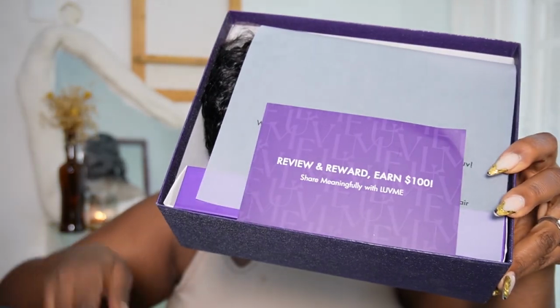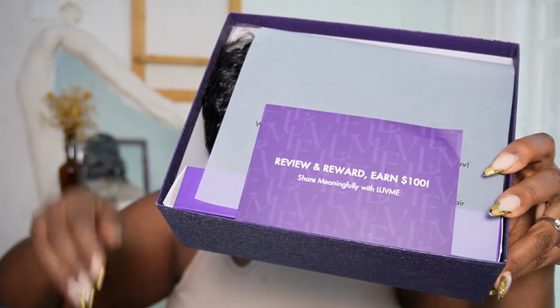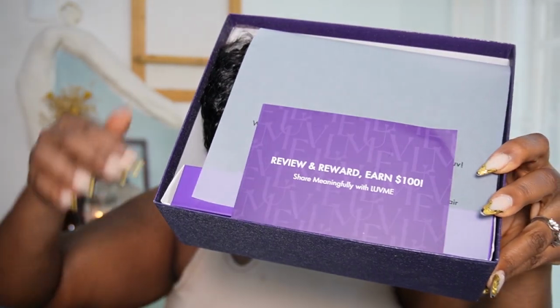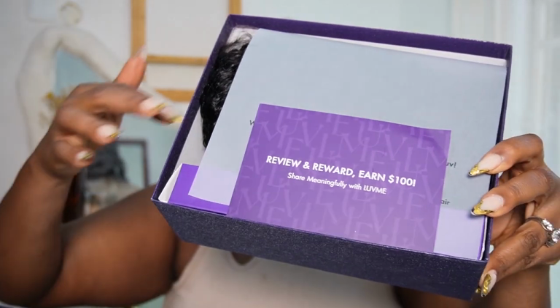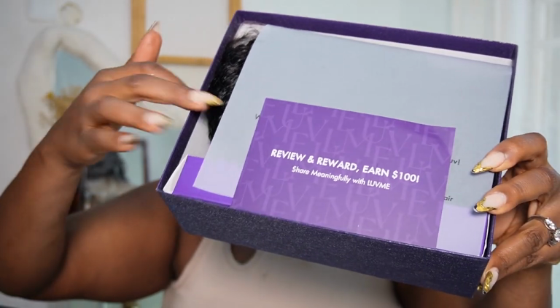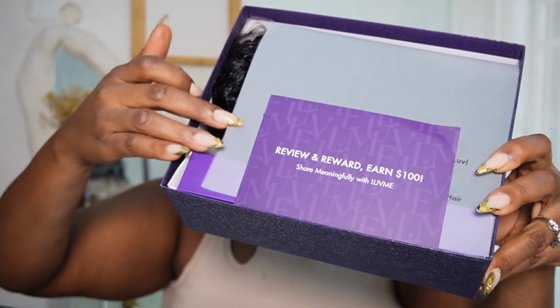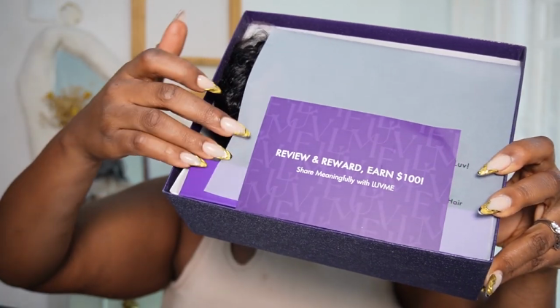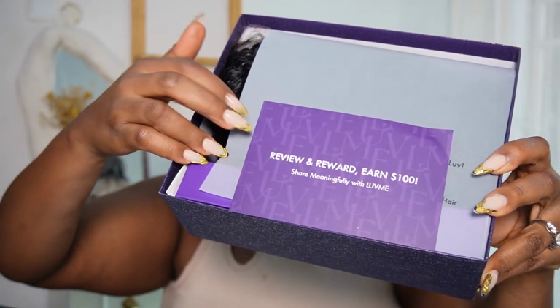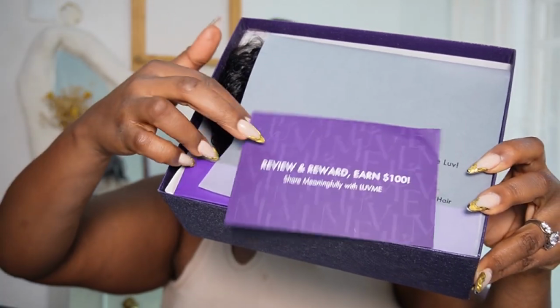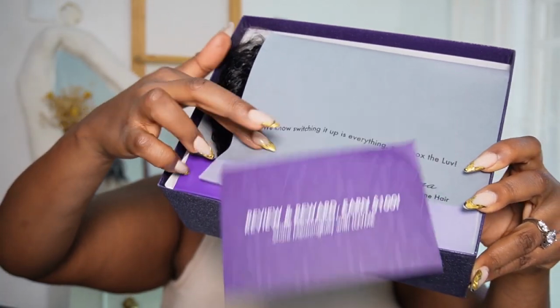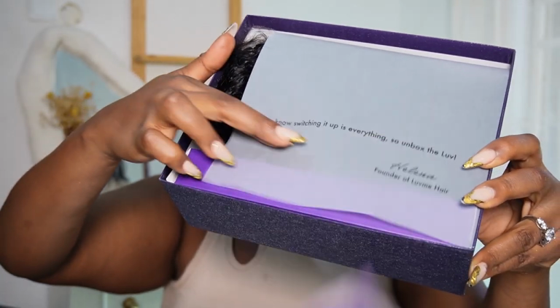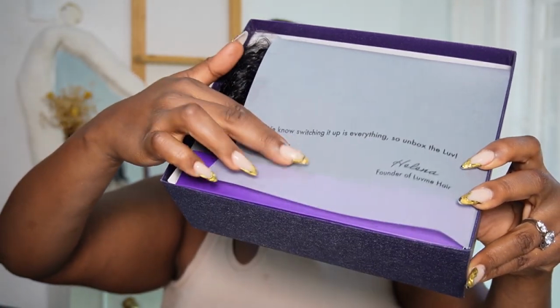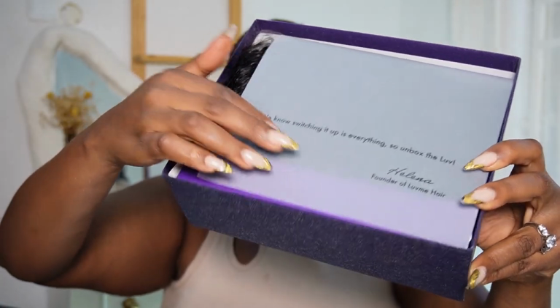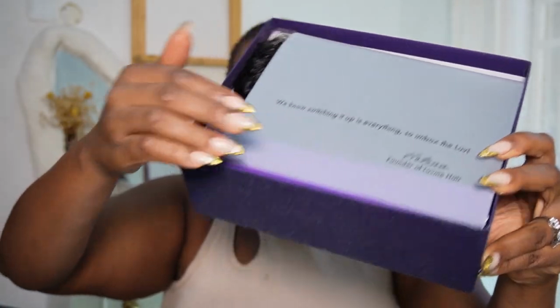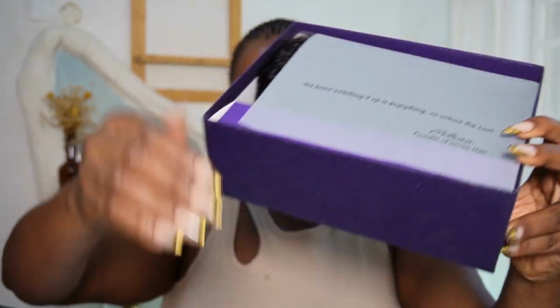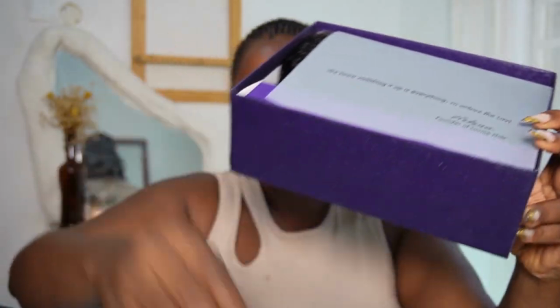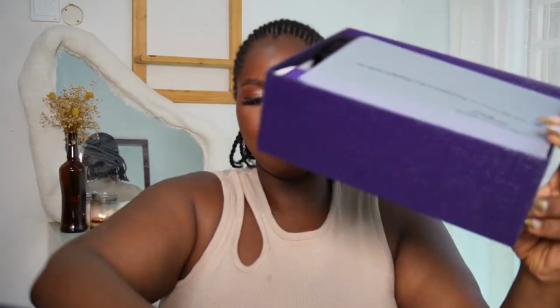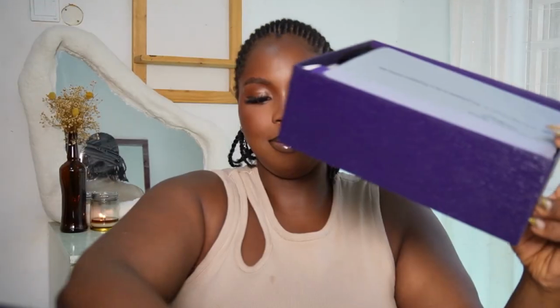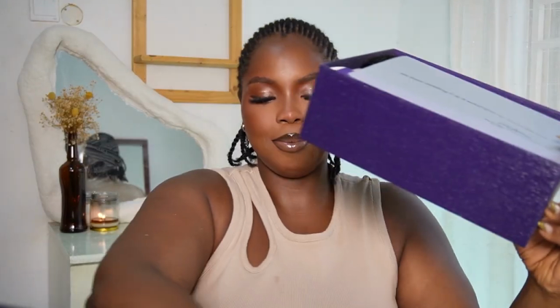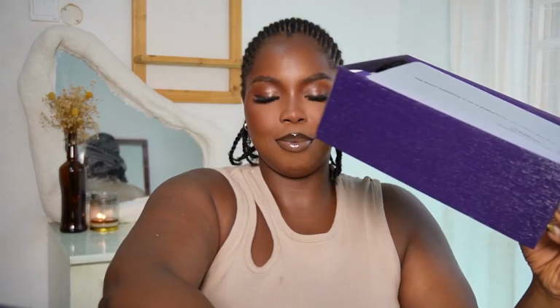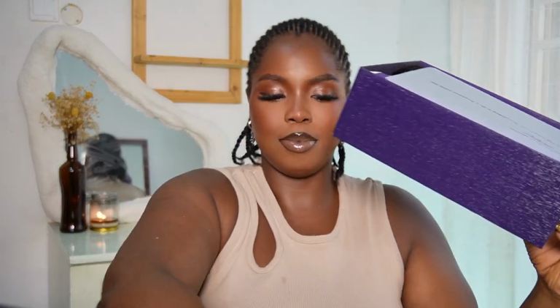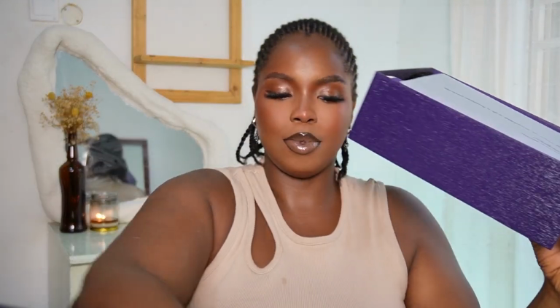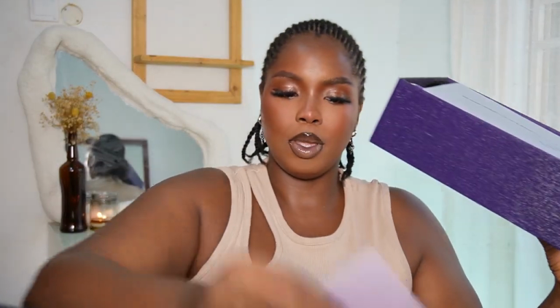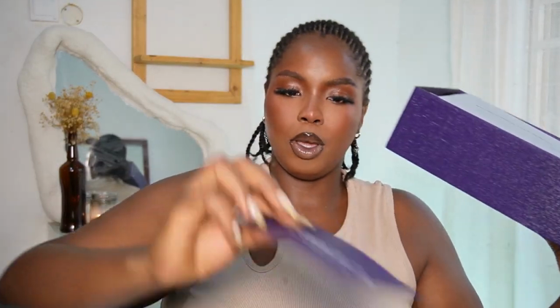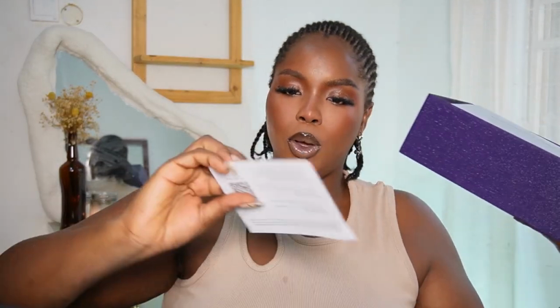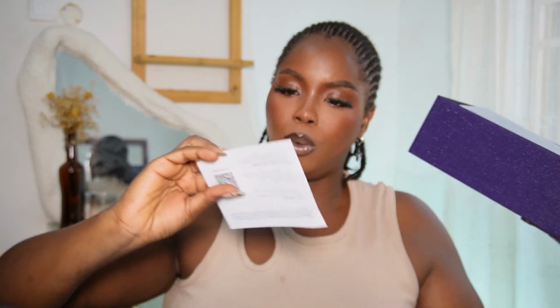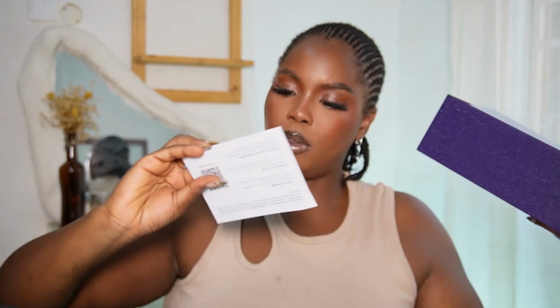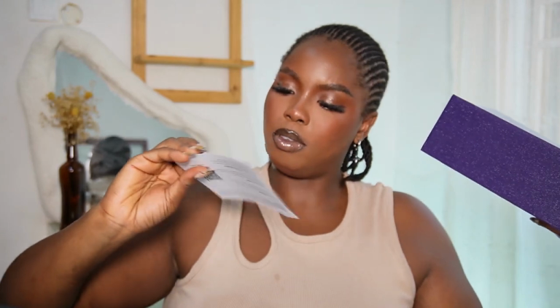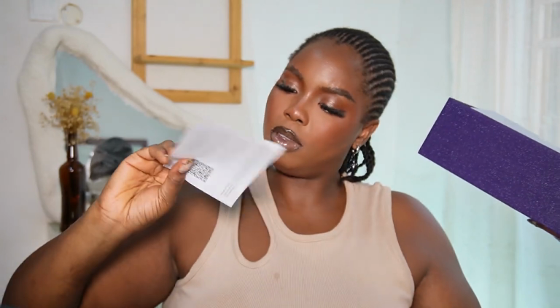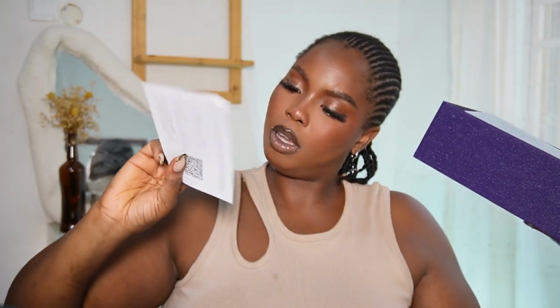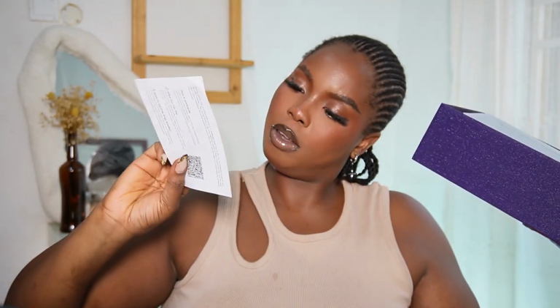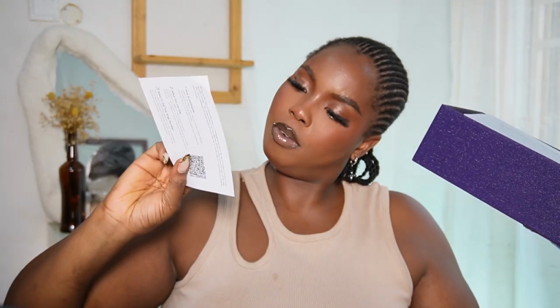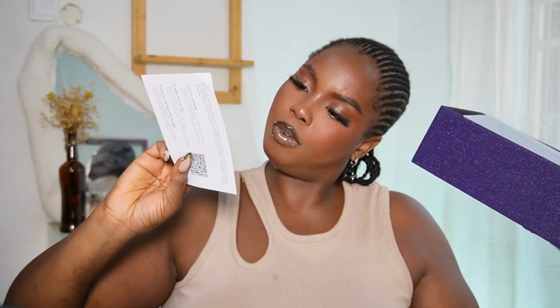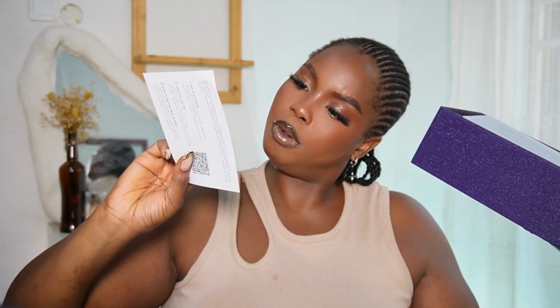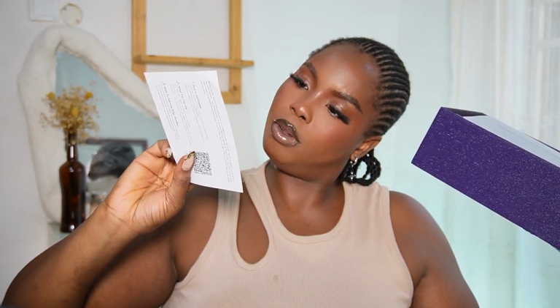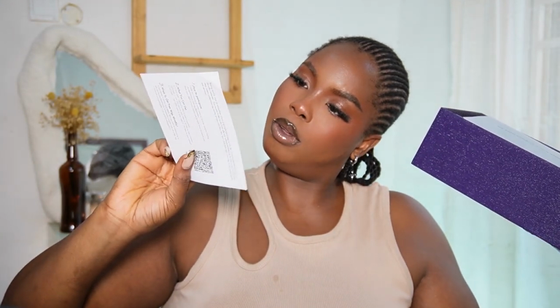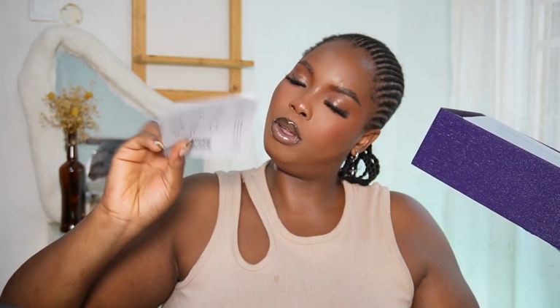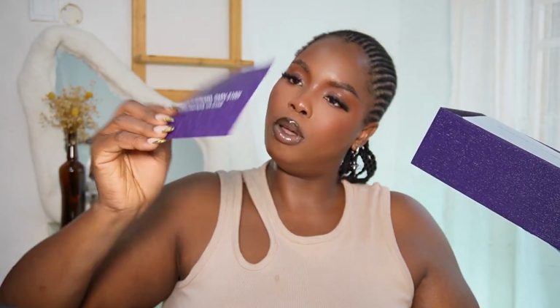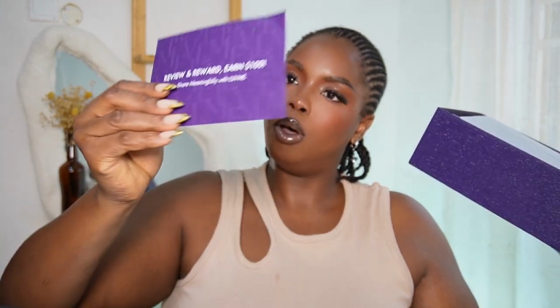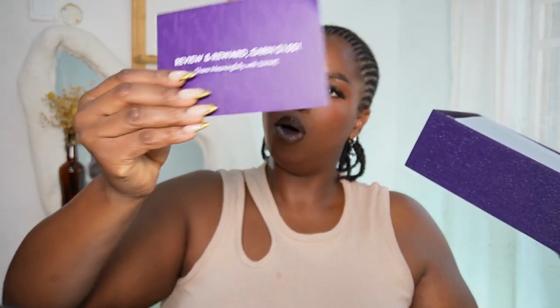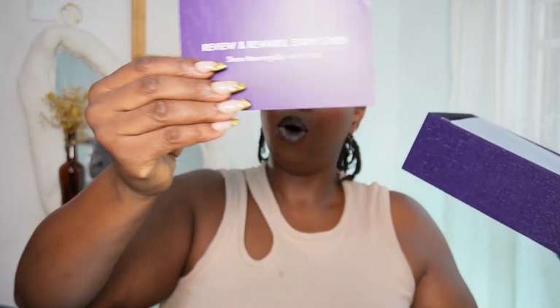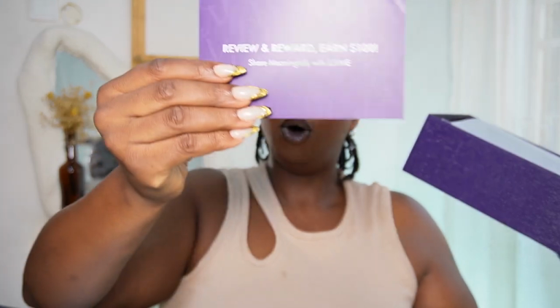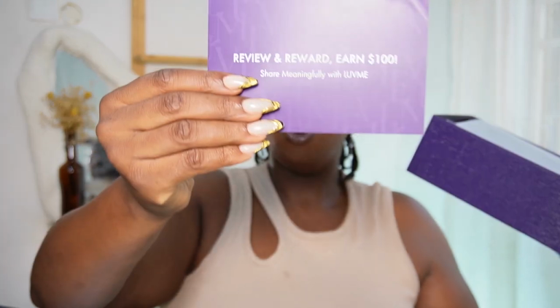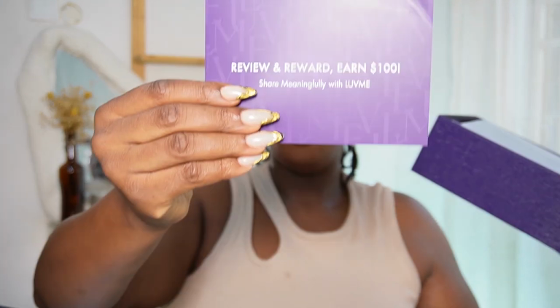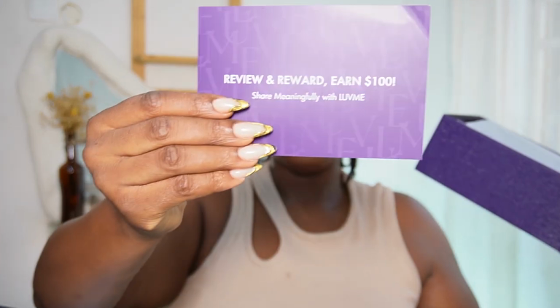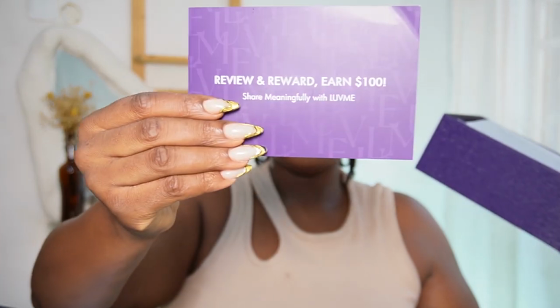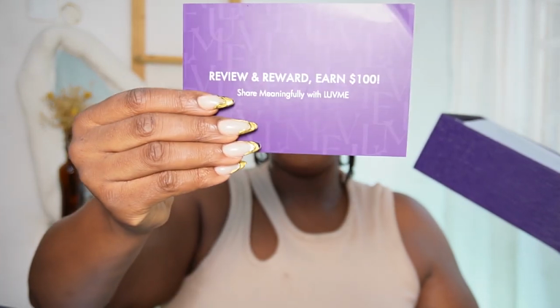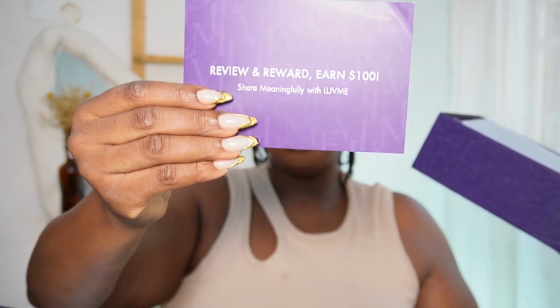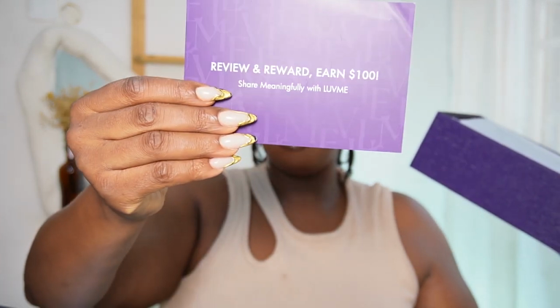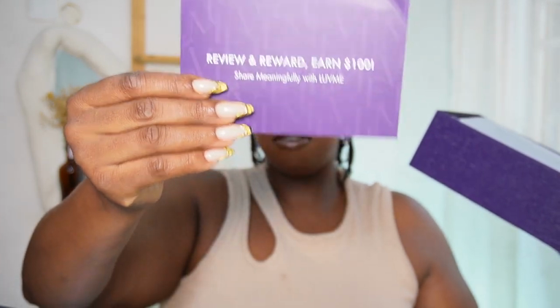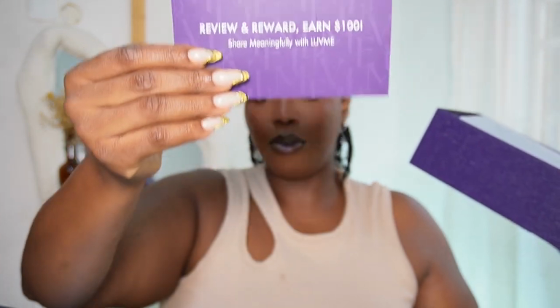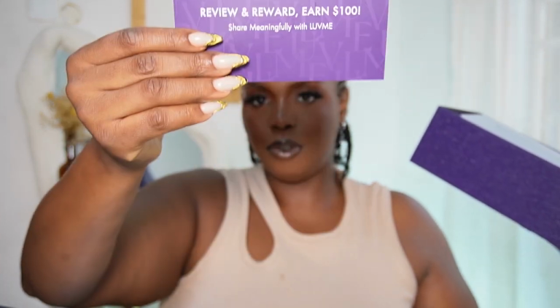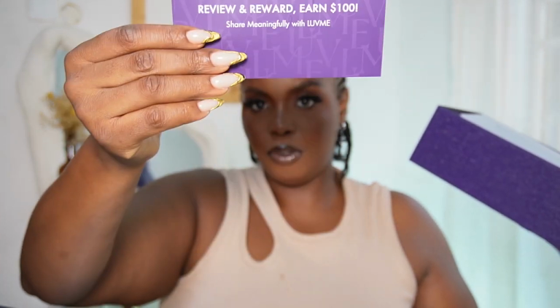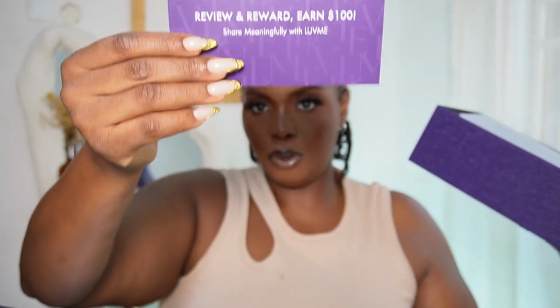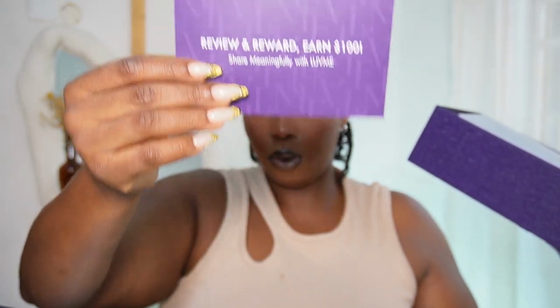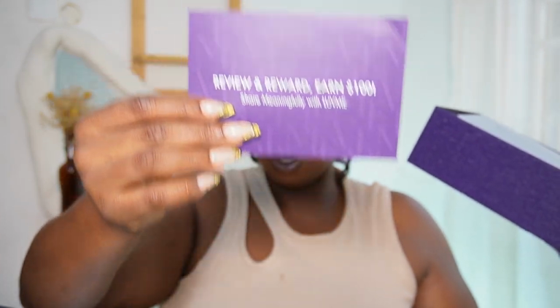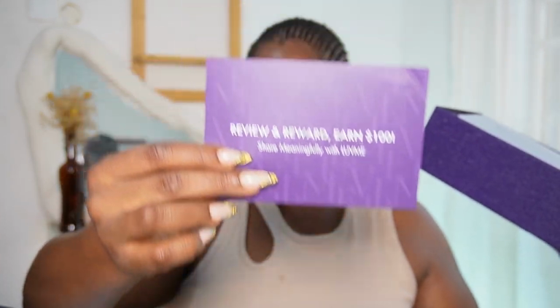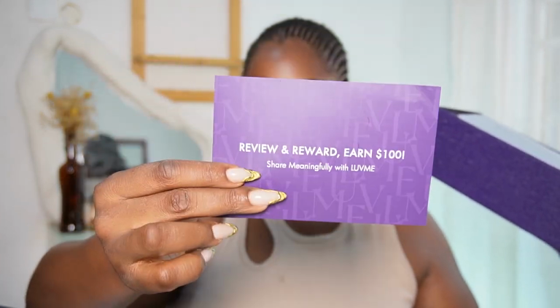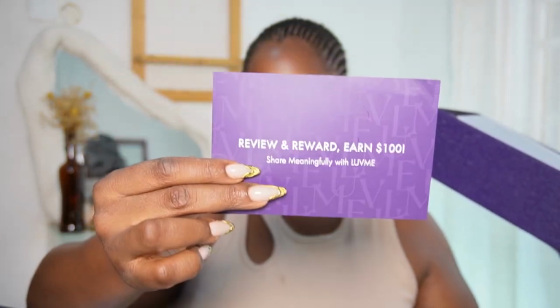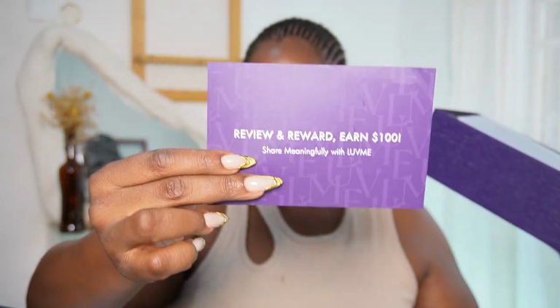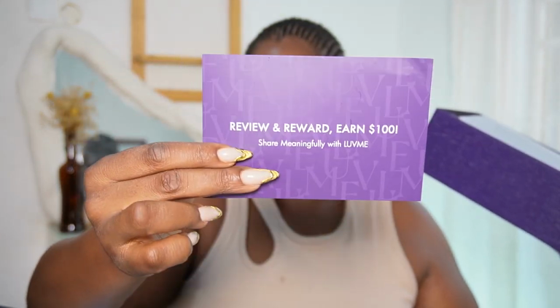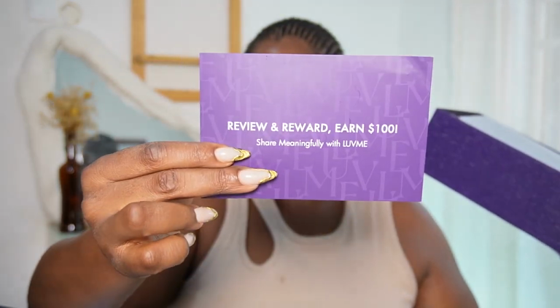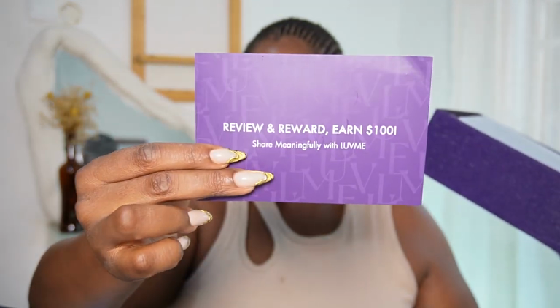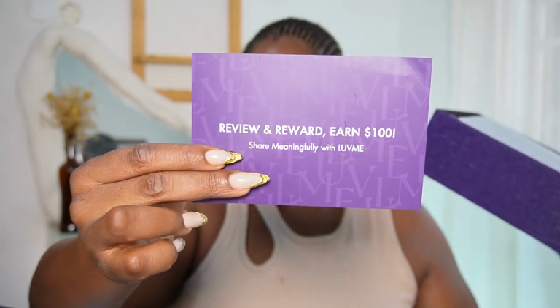There's a card here! What's this card for? Okay, it's a review and reward card.